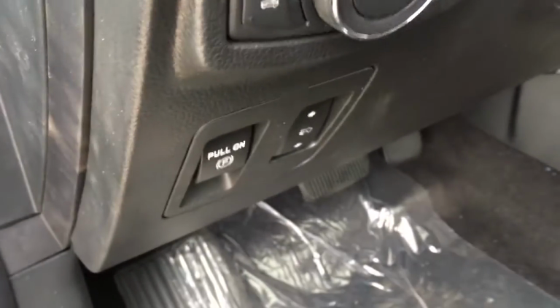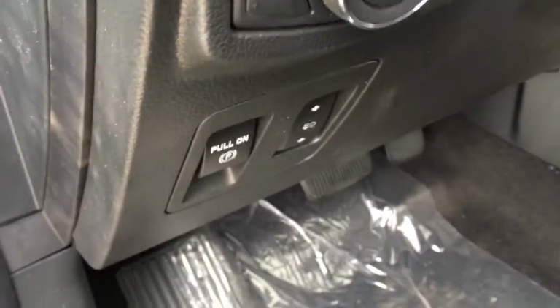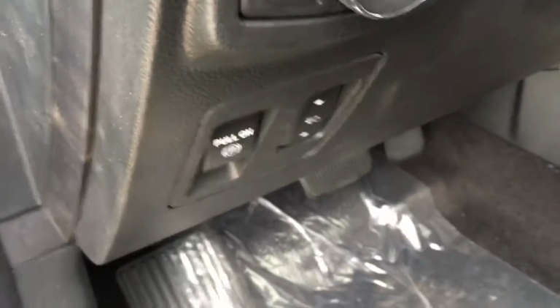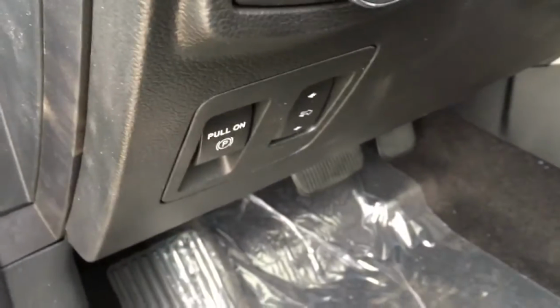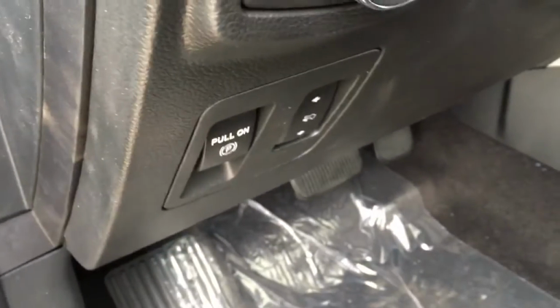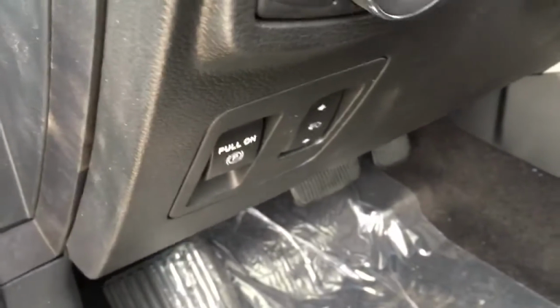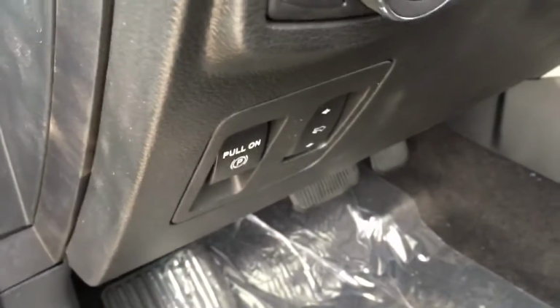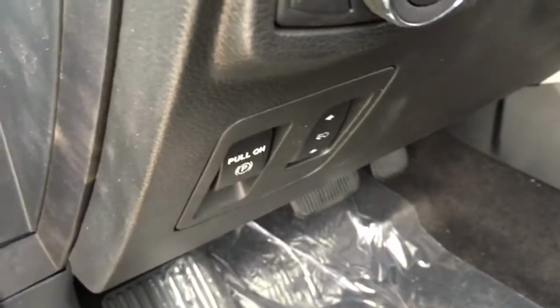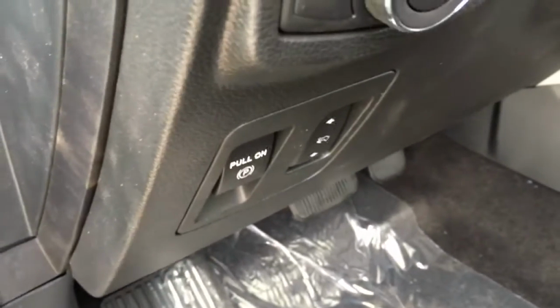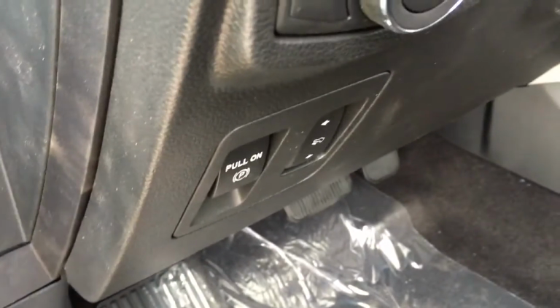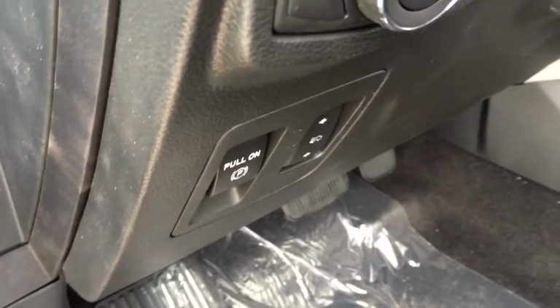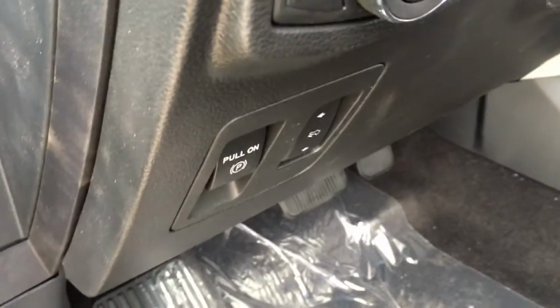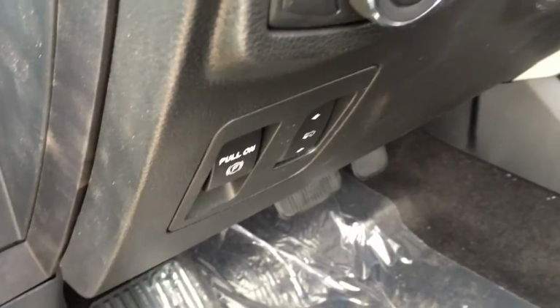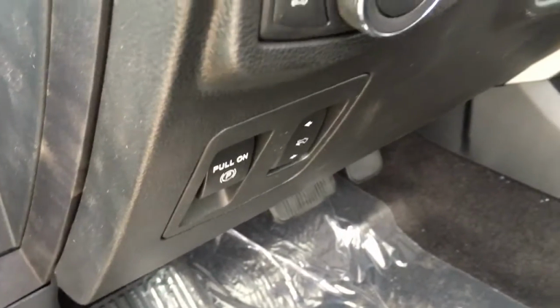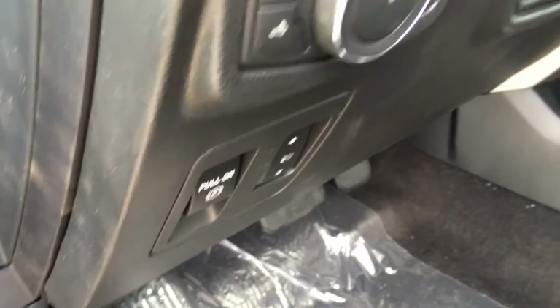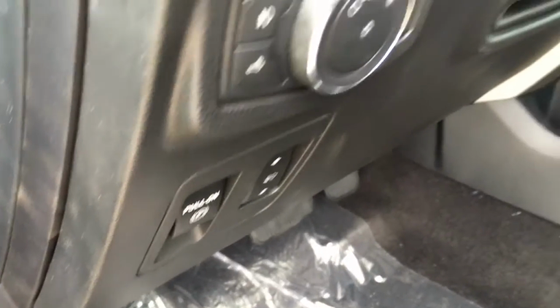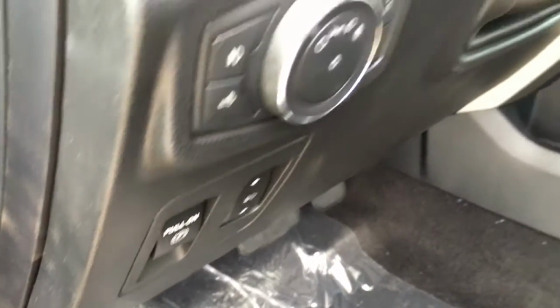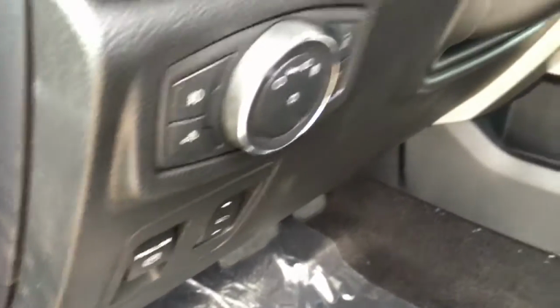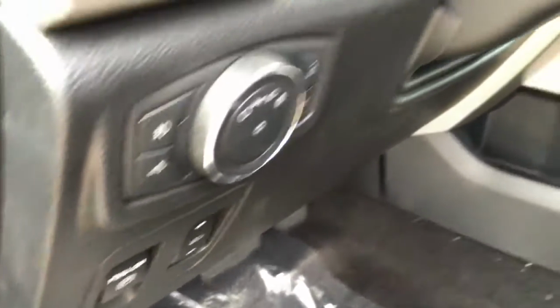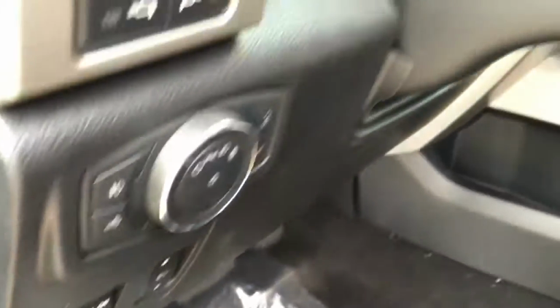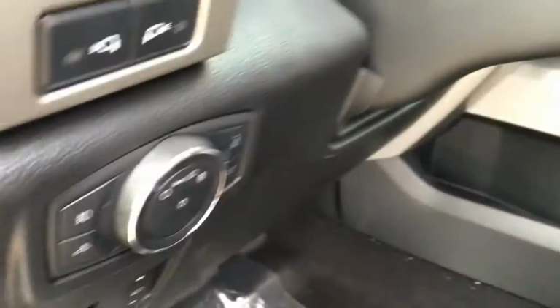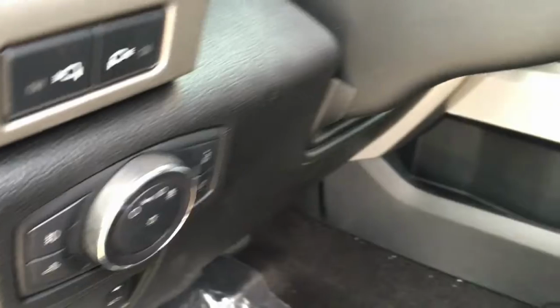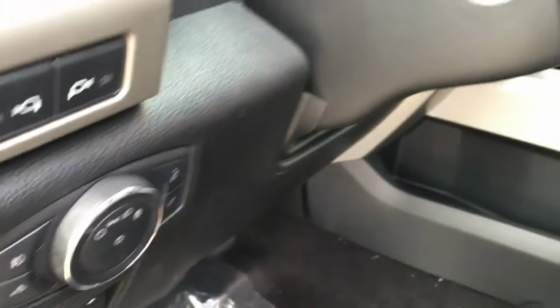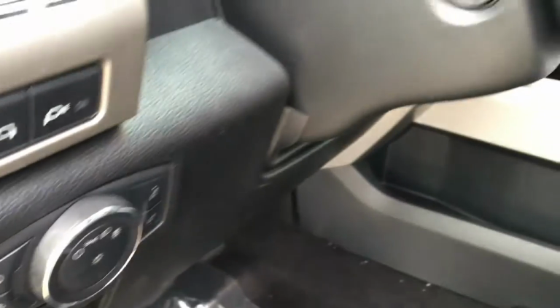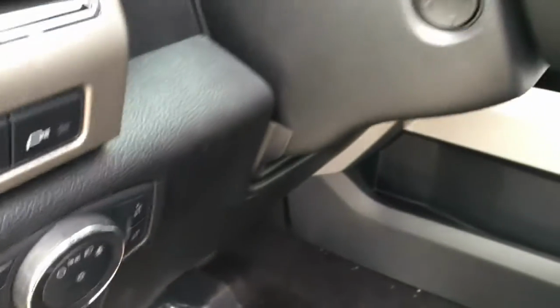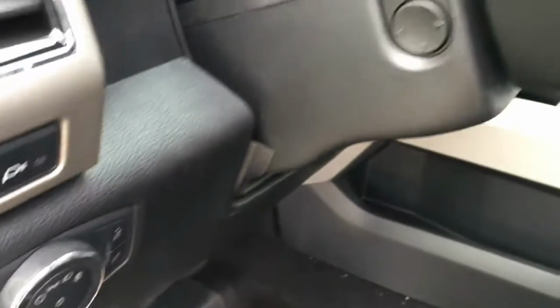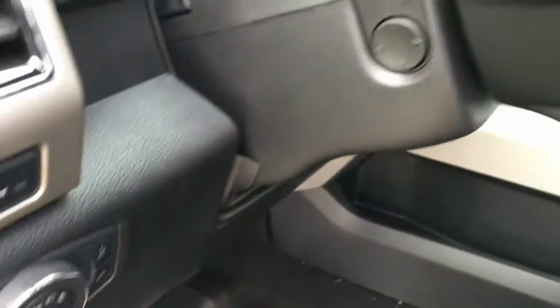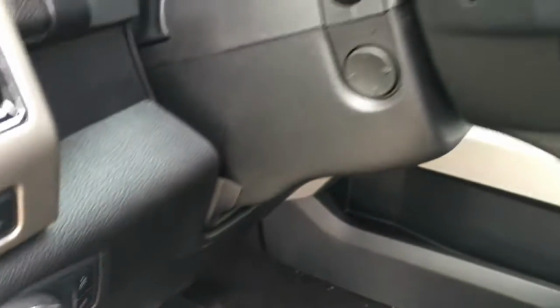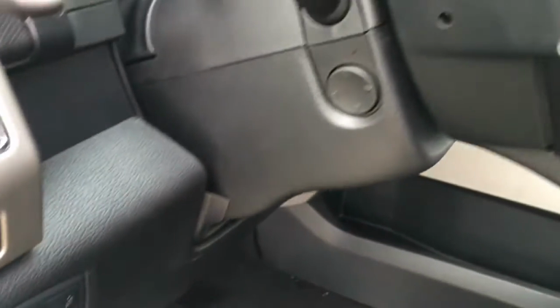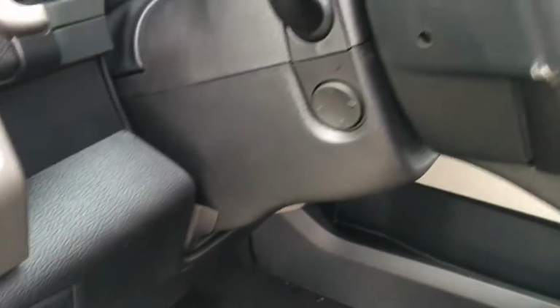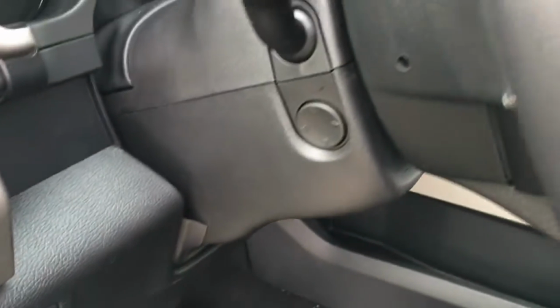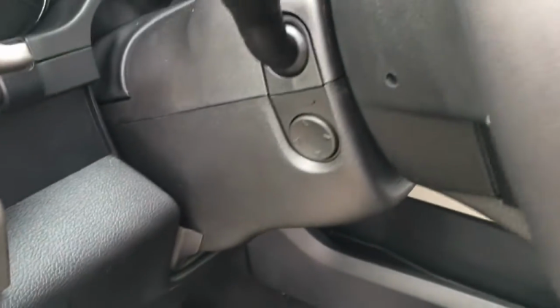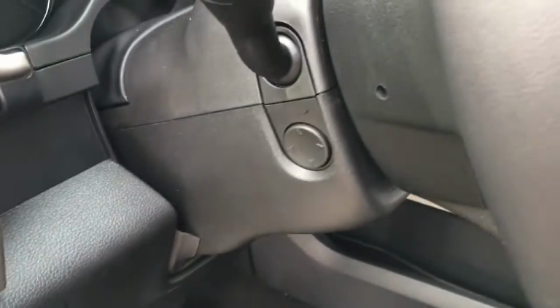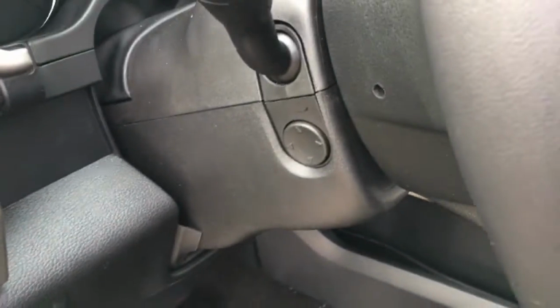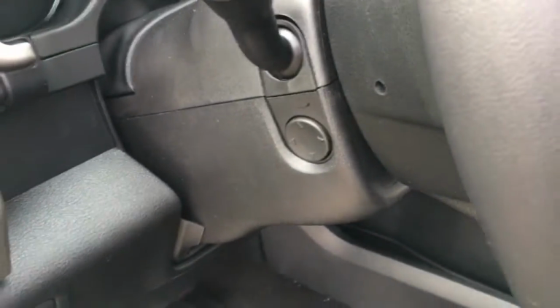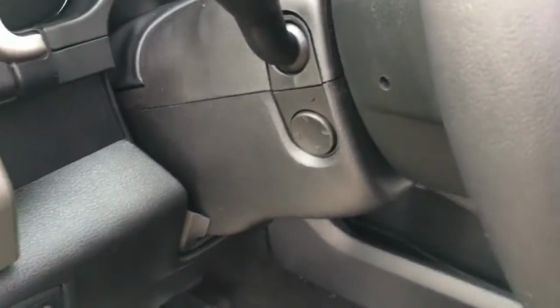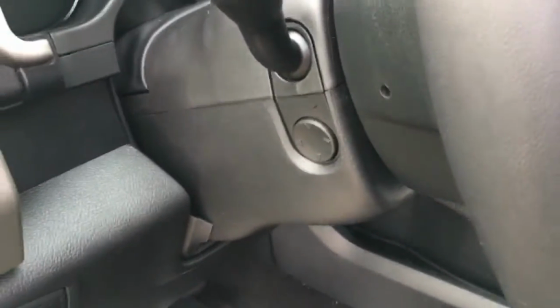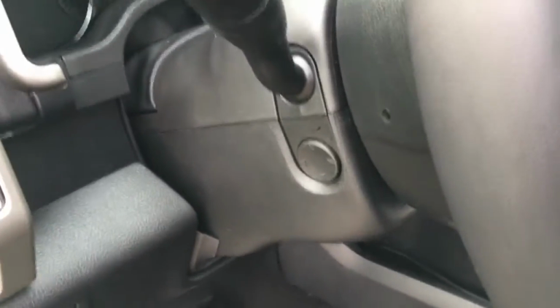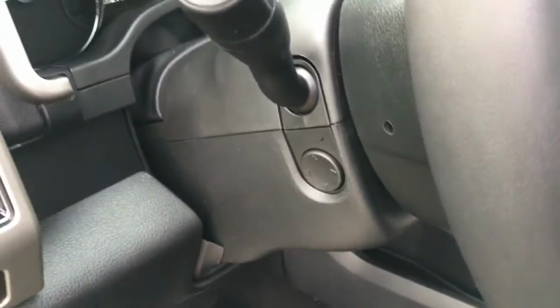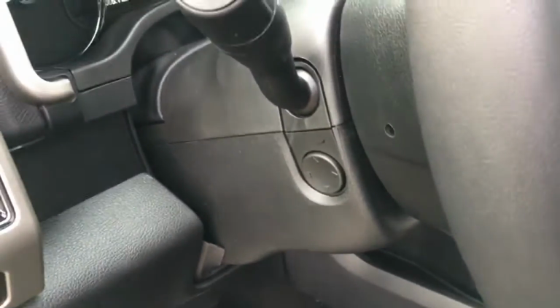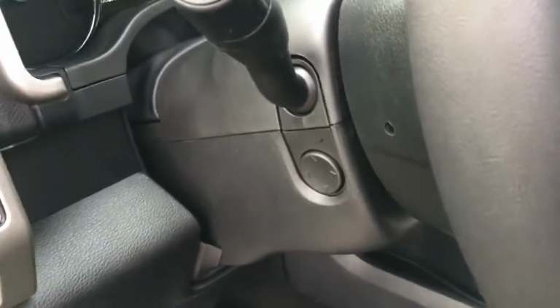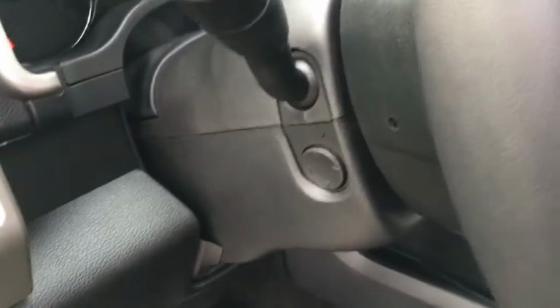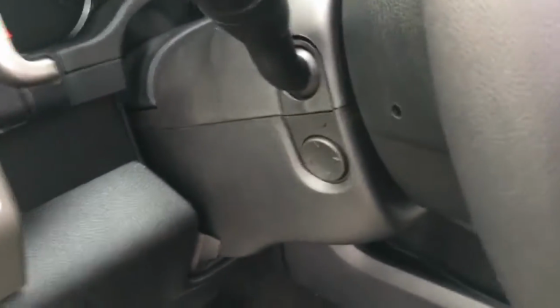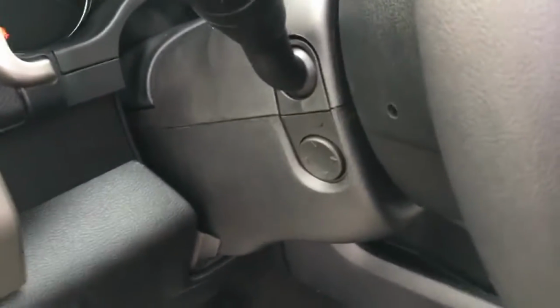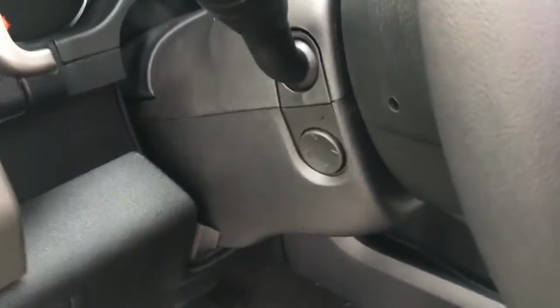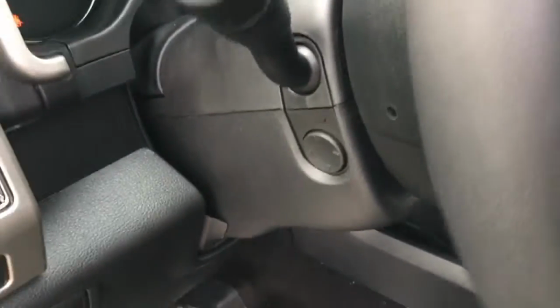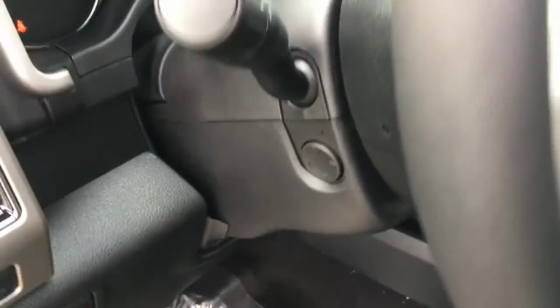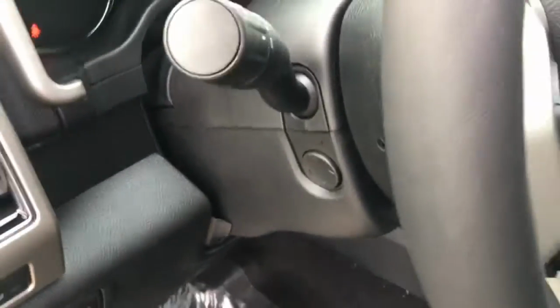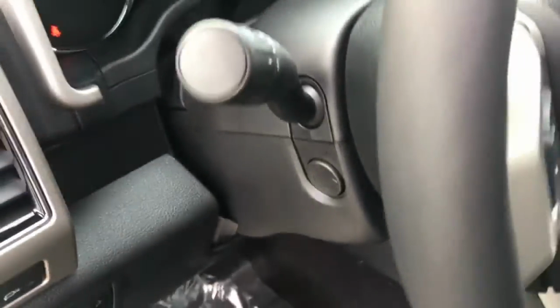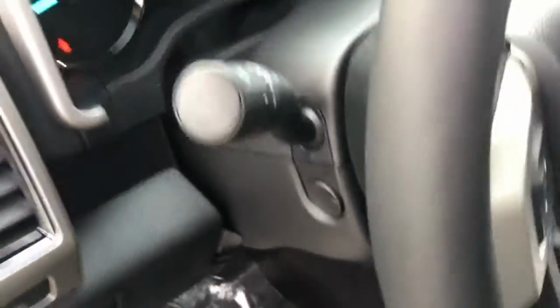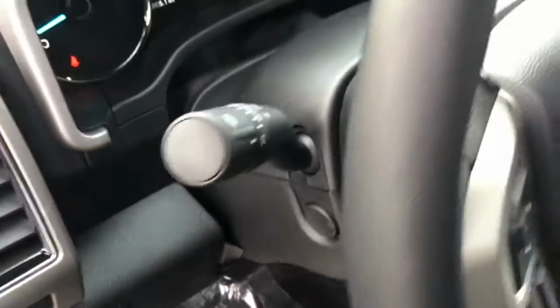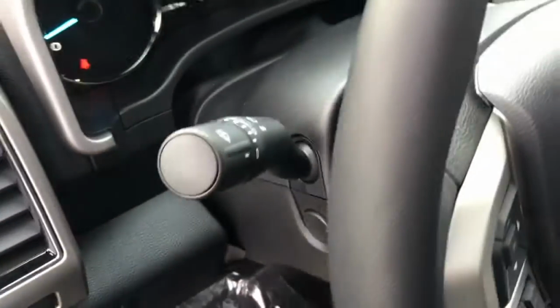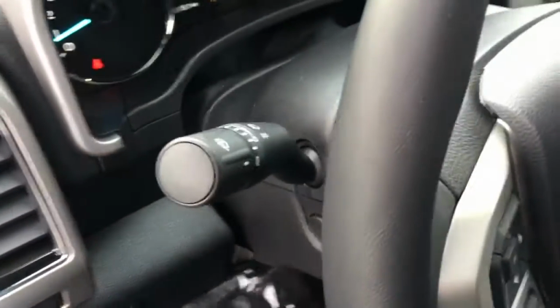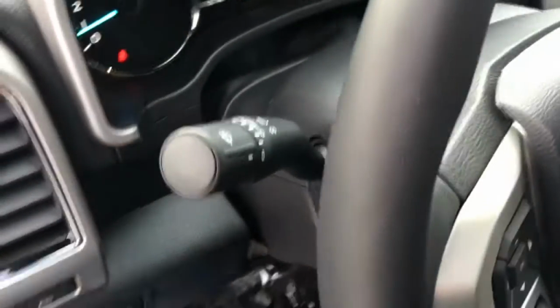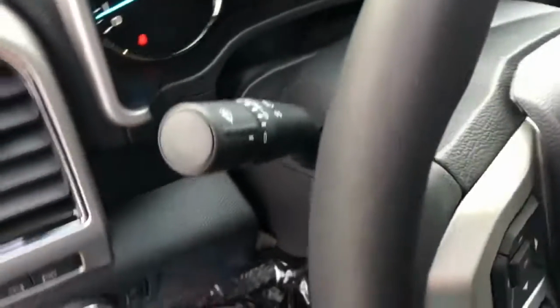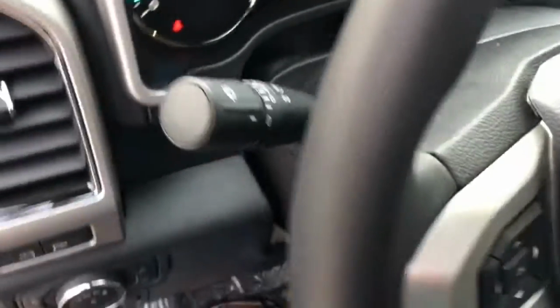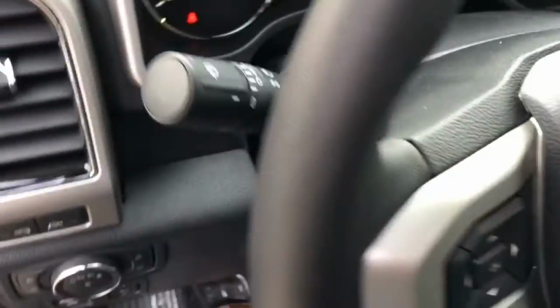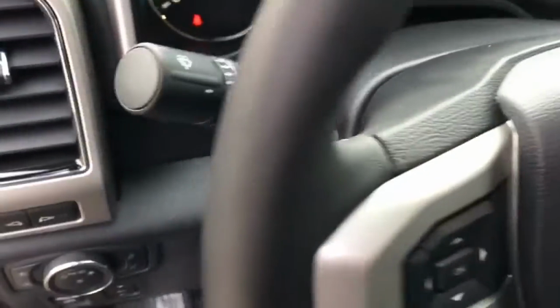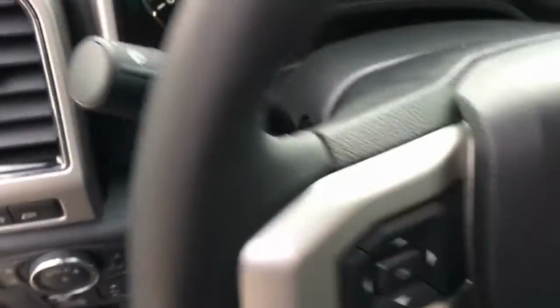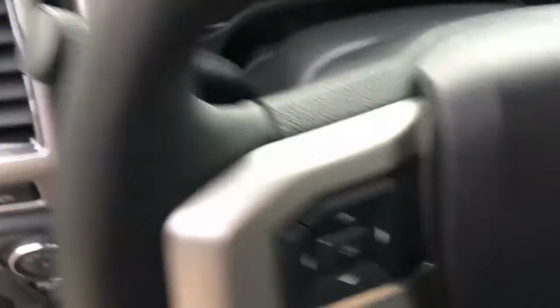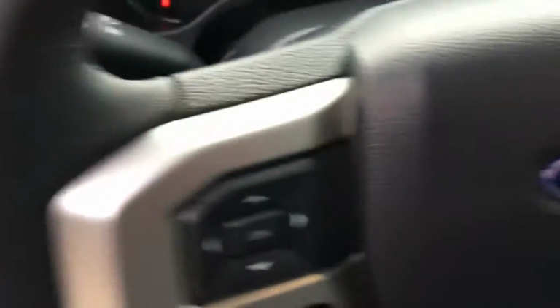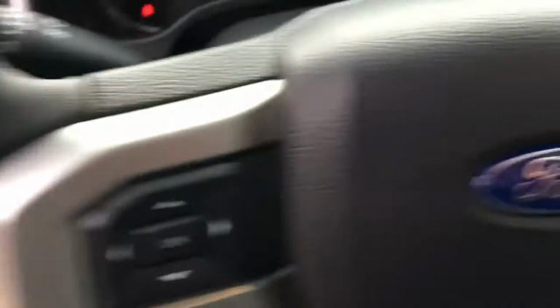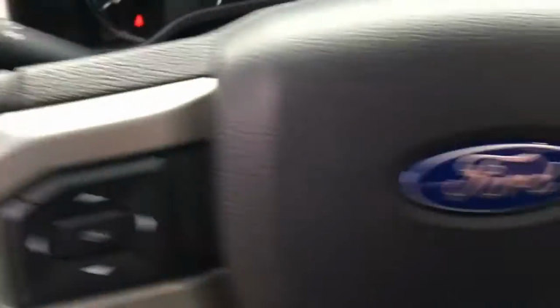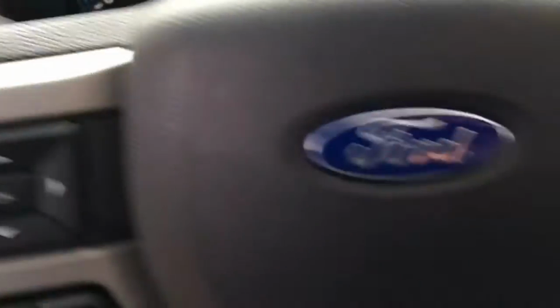It does have electronic parking brake, as well as a control for your power adjustable pedals. It does have power tilt and telescoping steering.